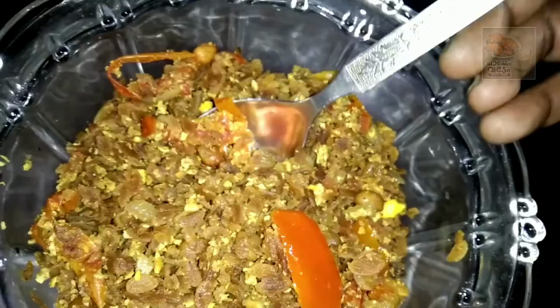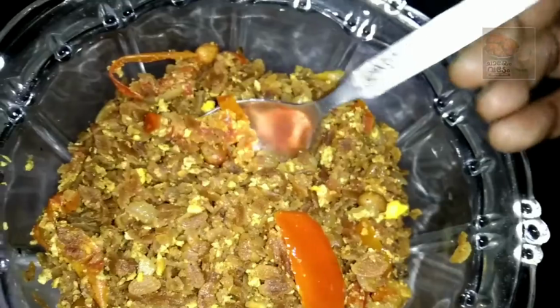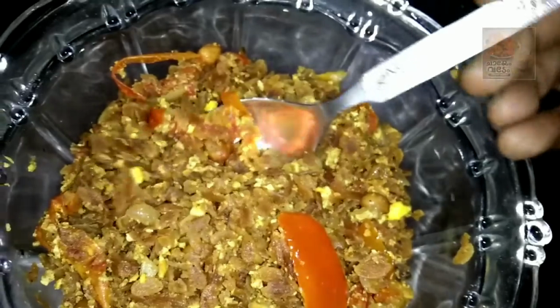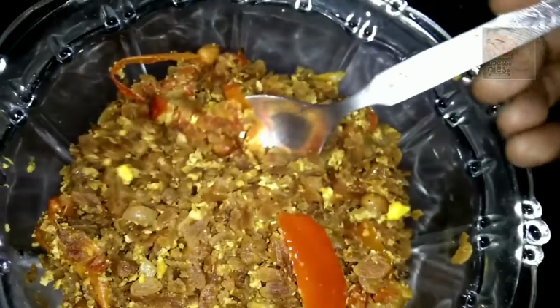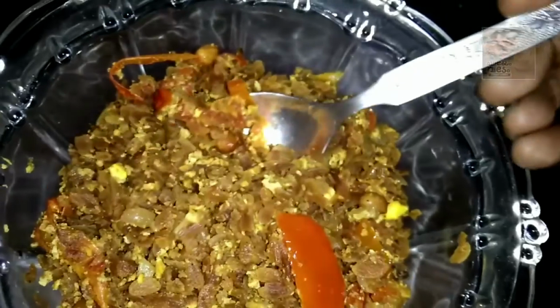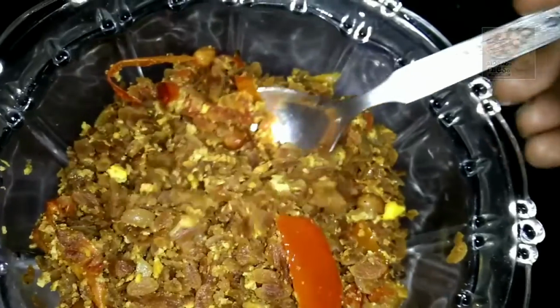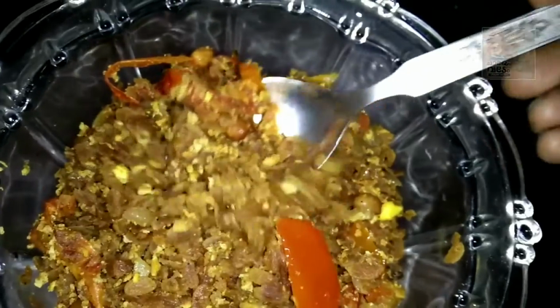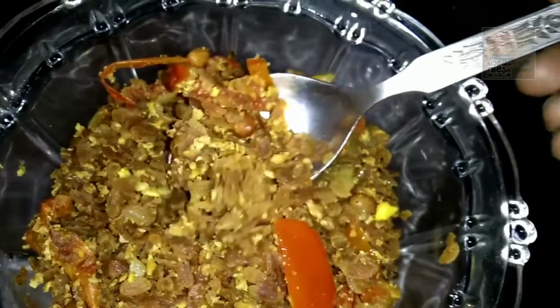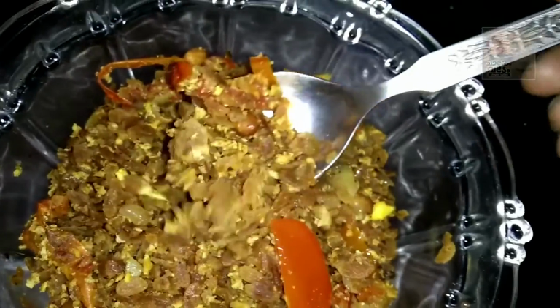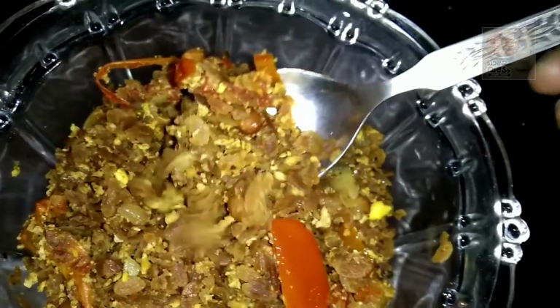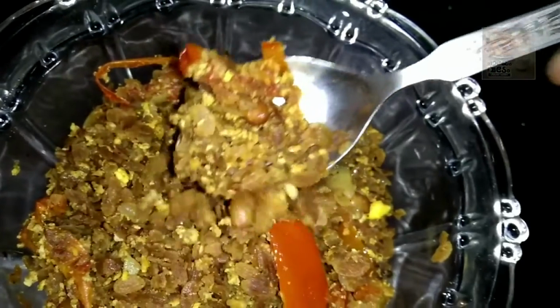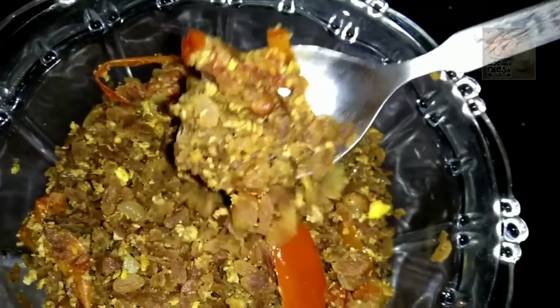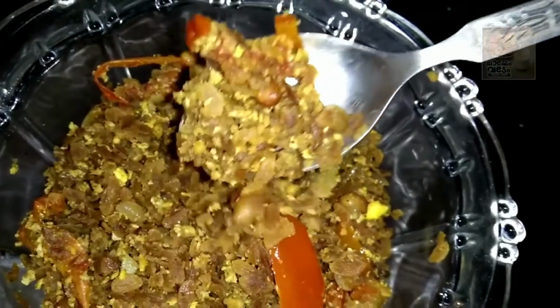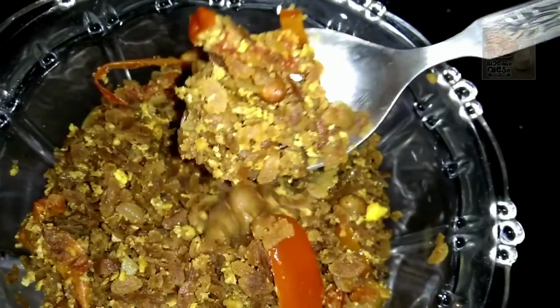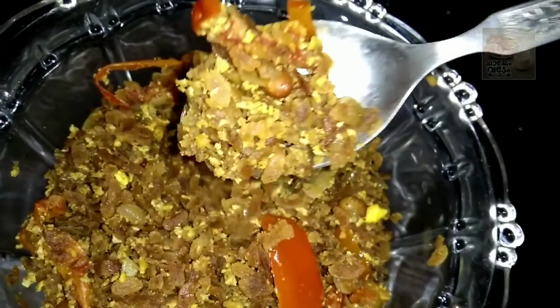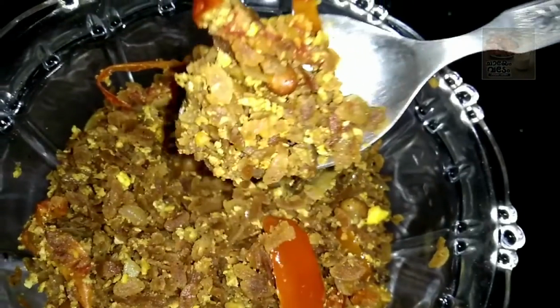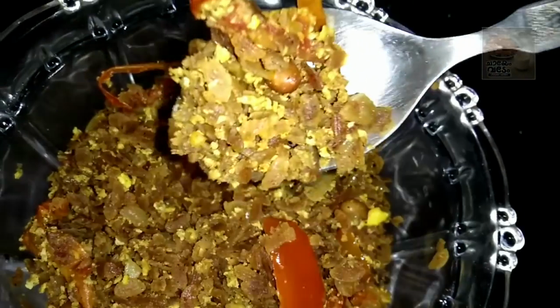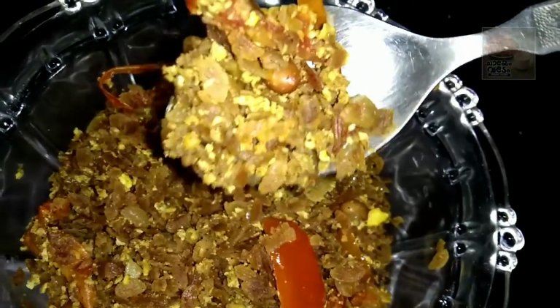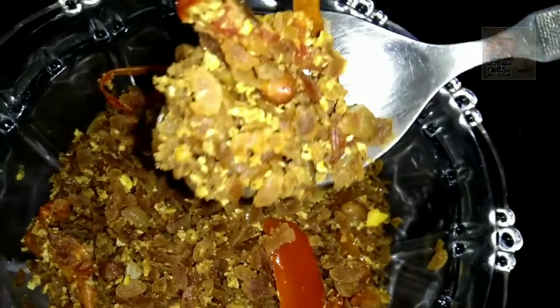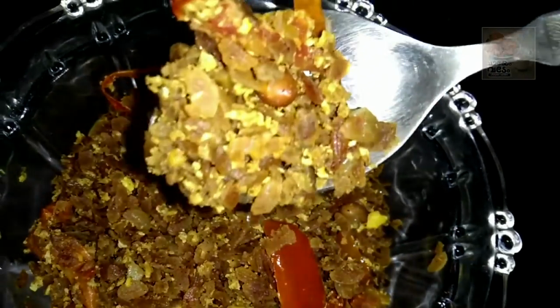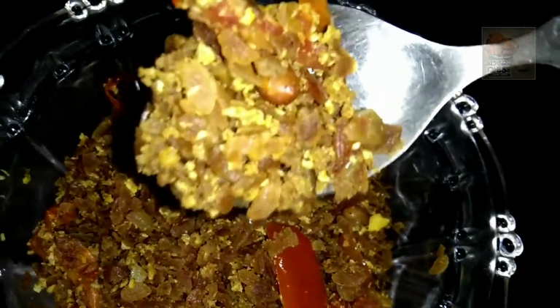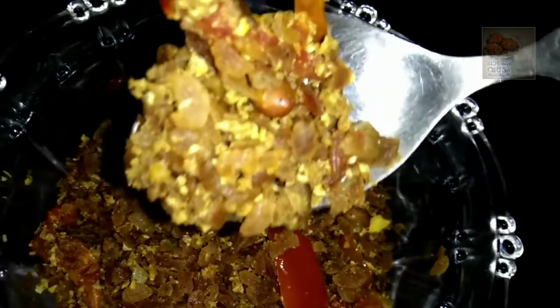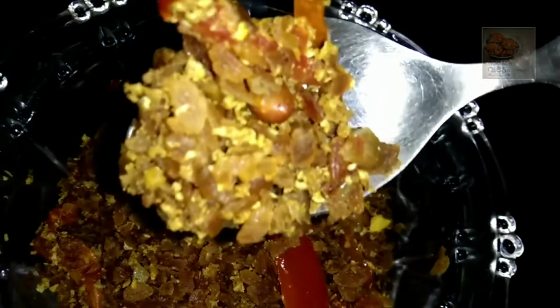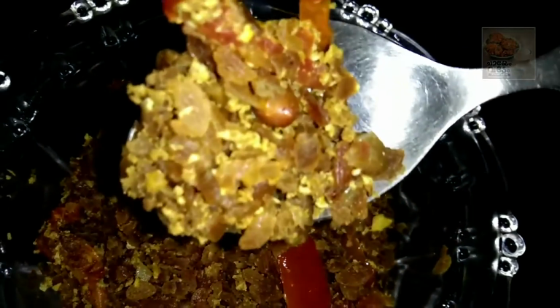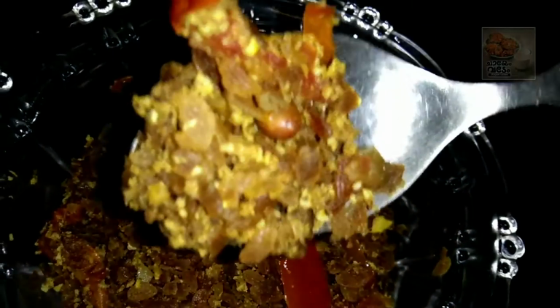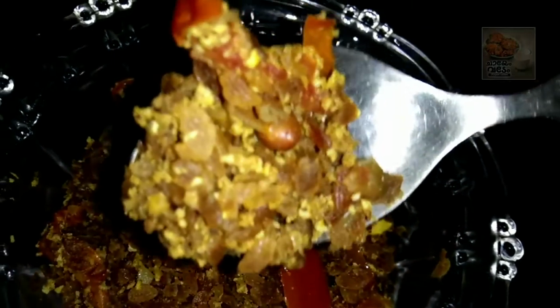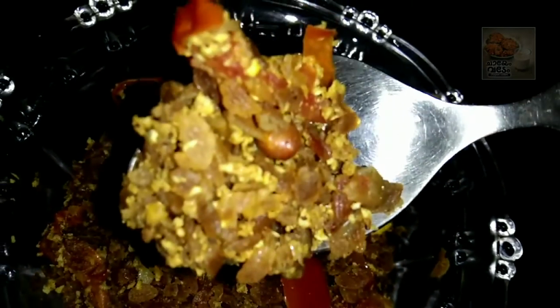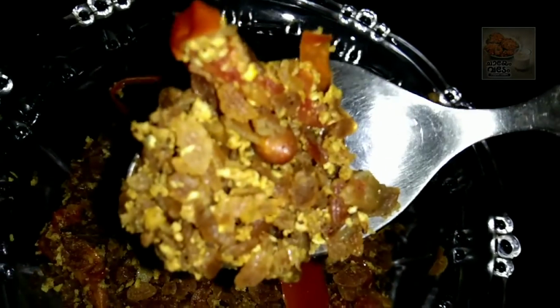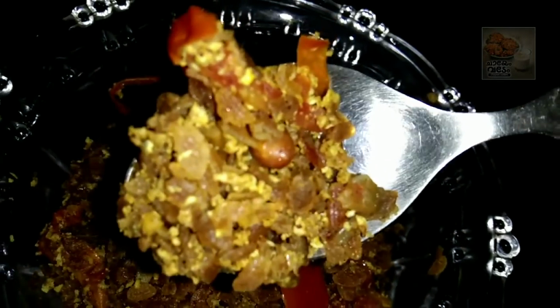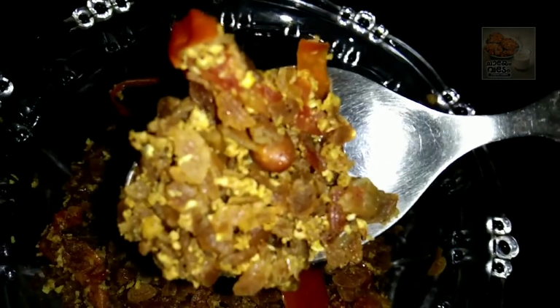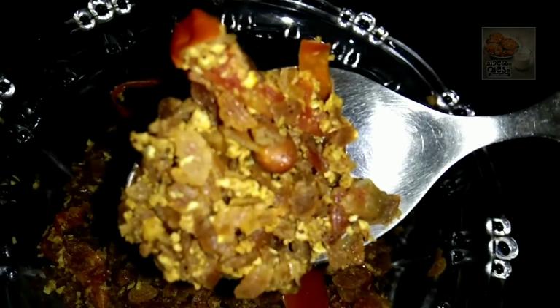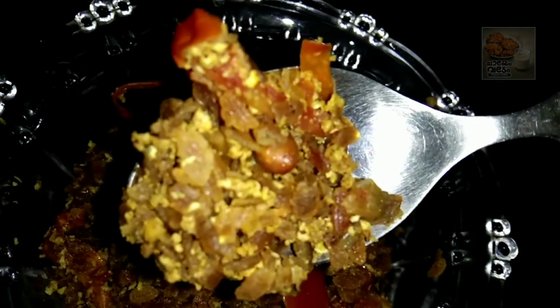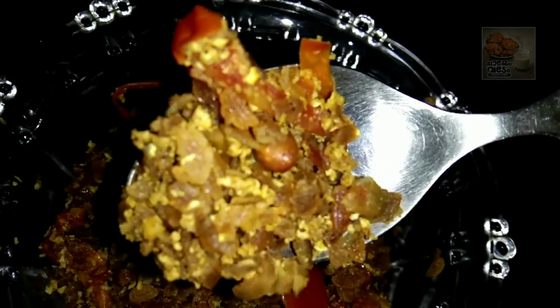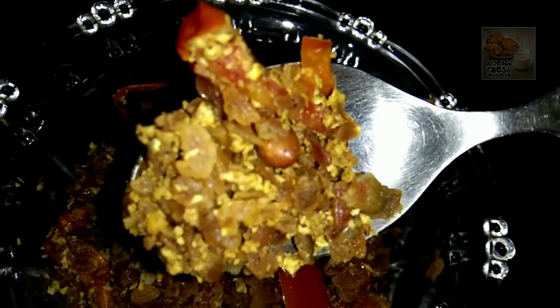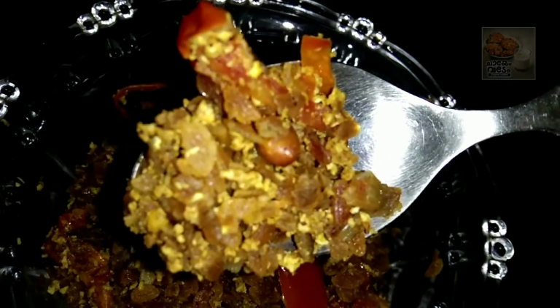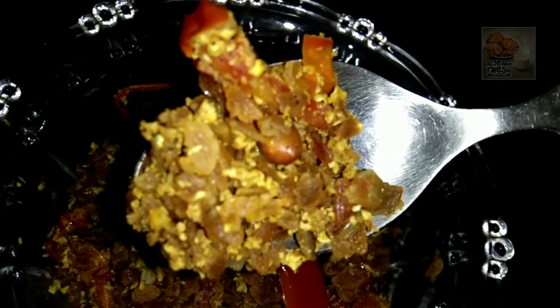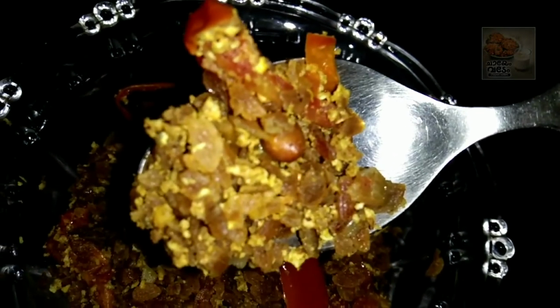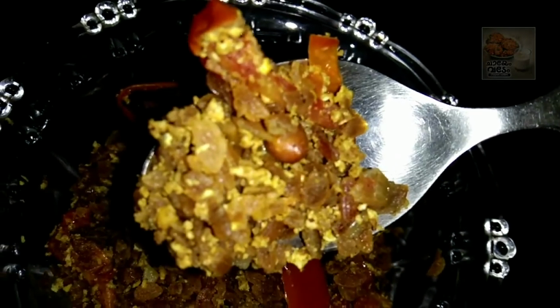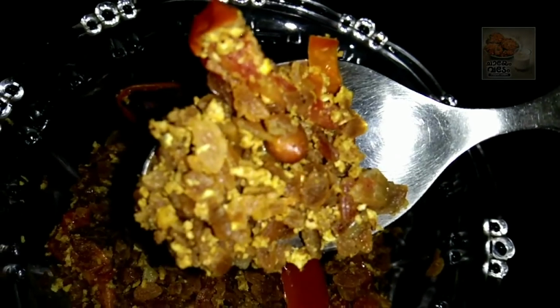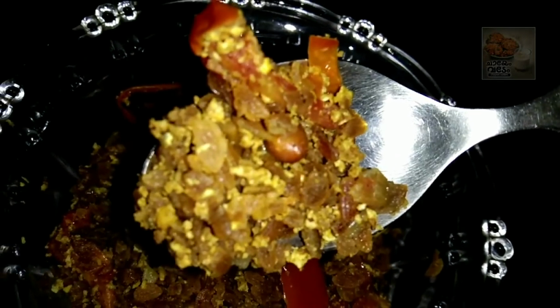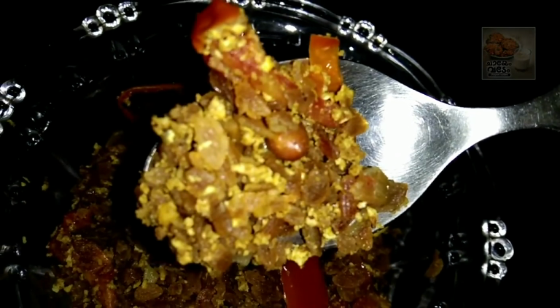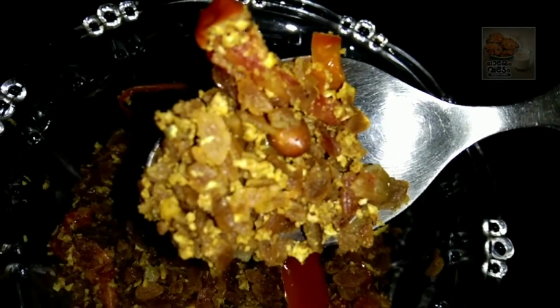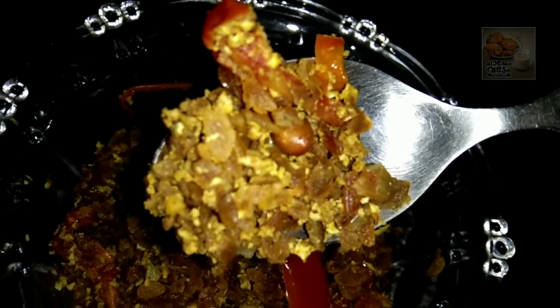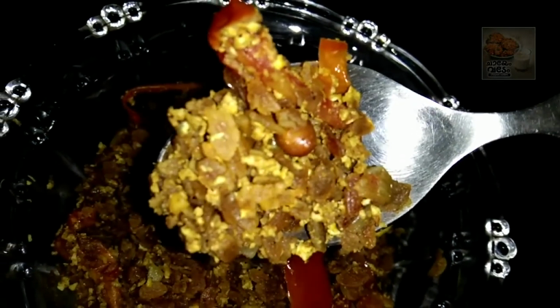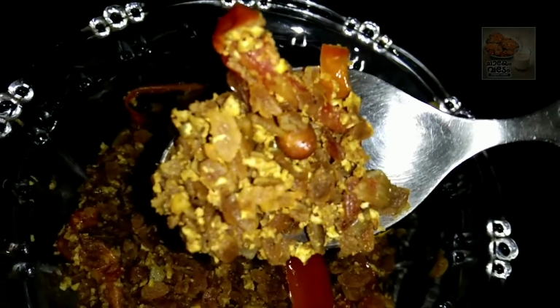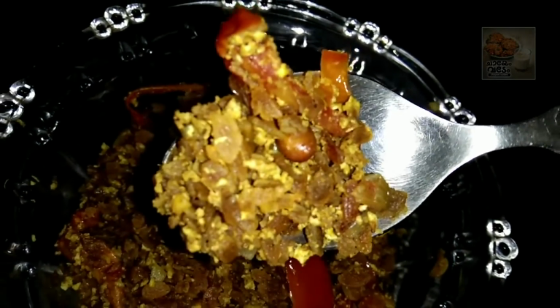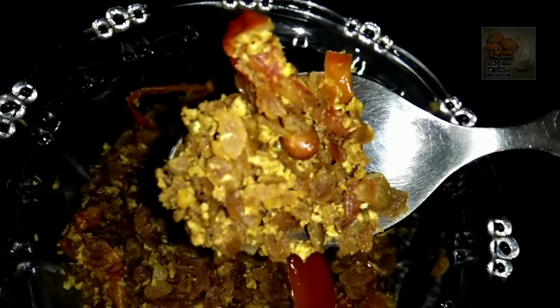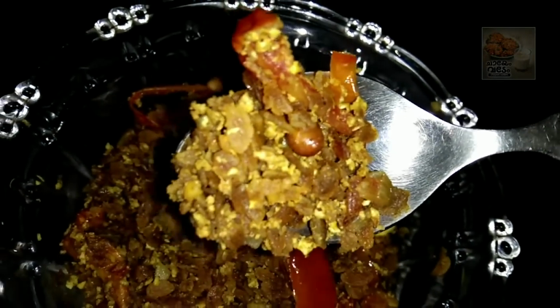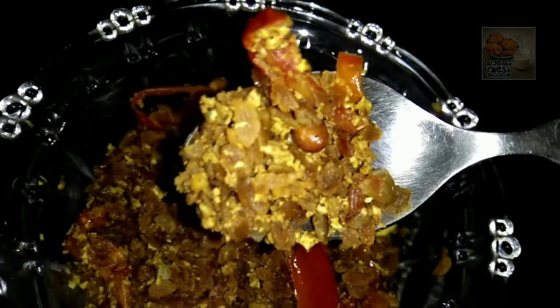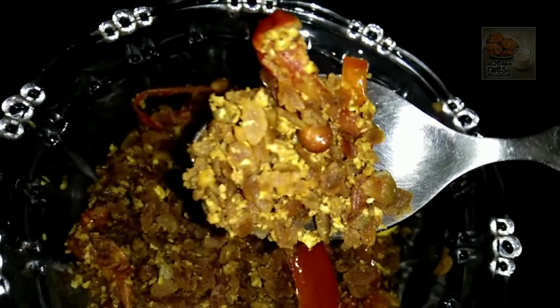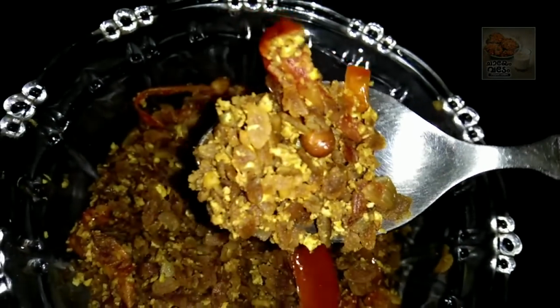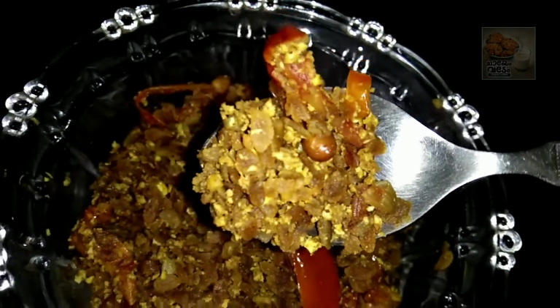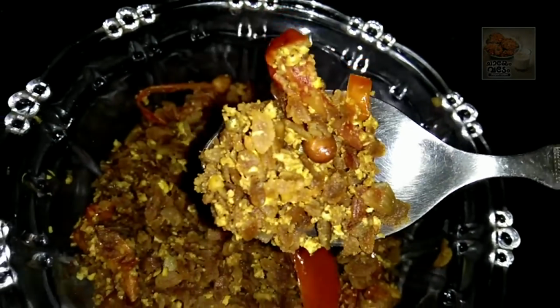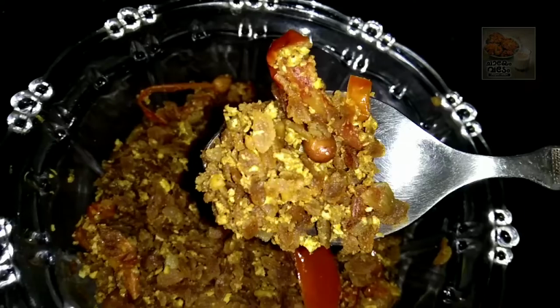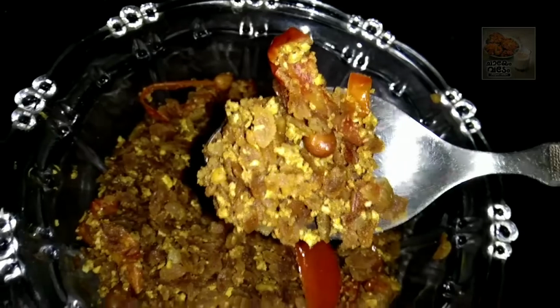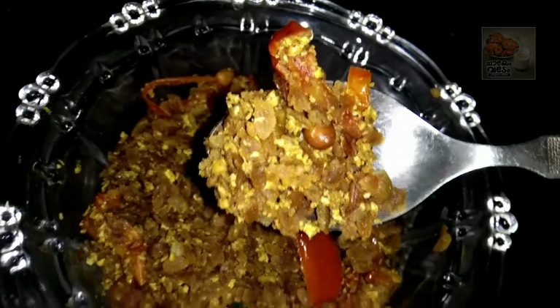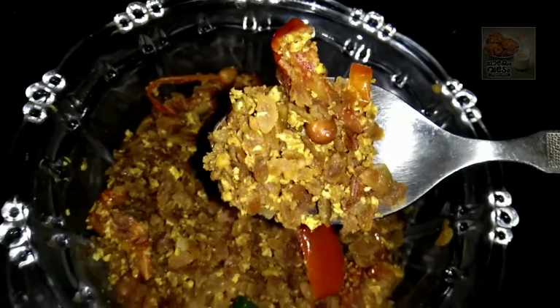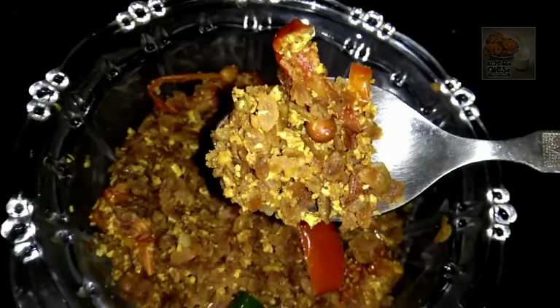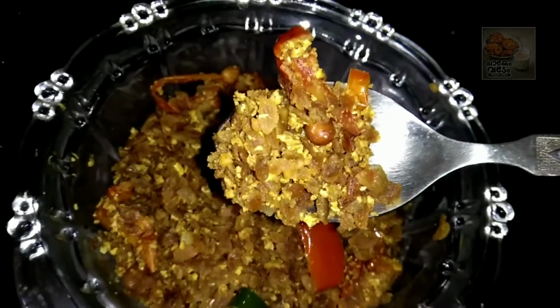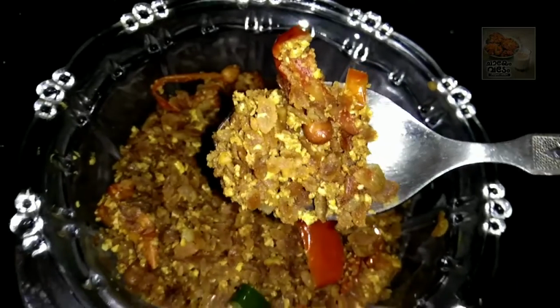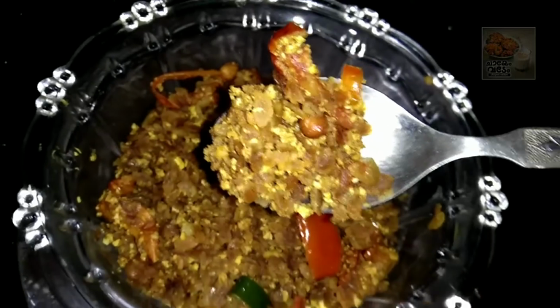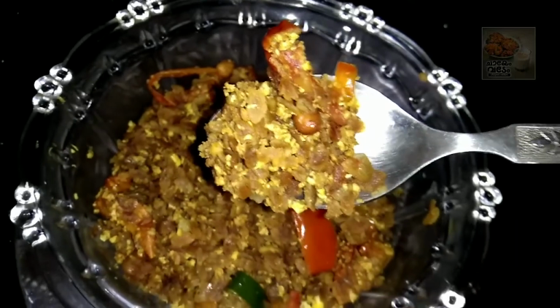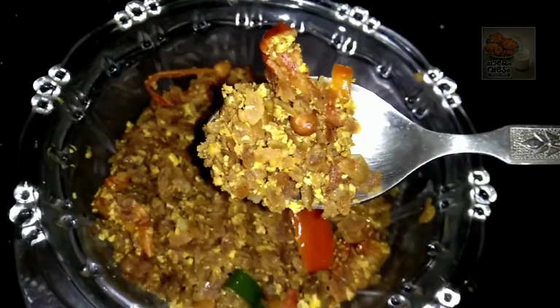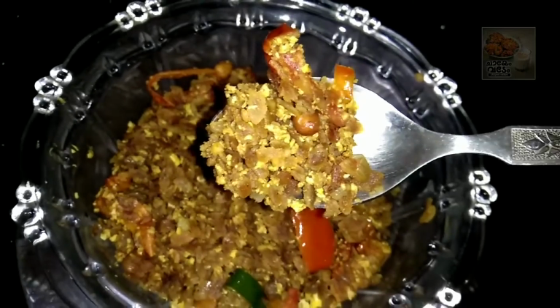Hi, Hello, welcome back to our channel. I am here to introduce our recipe, and this is a good recipe.